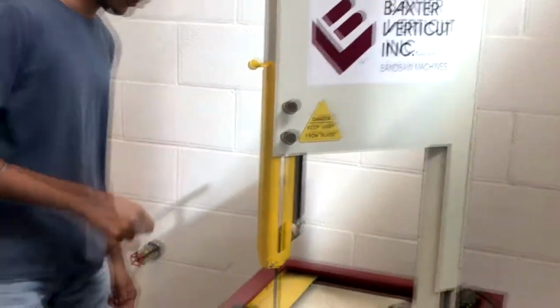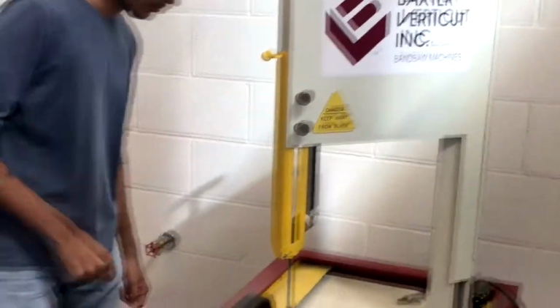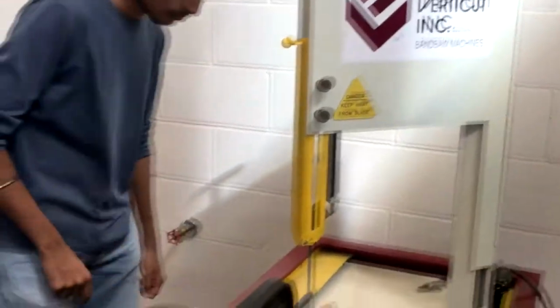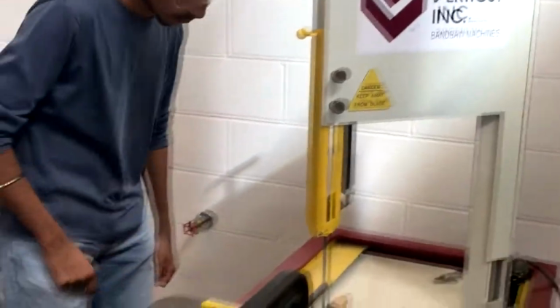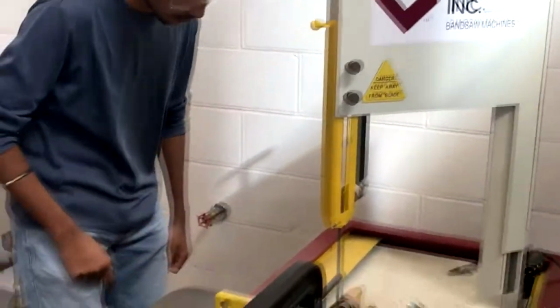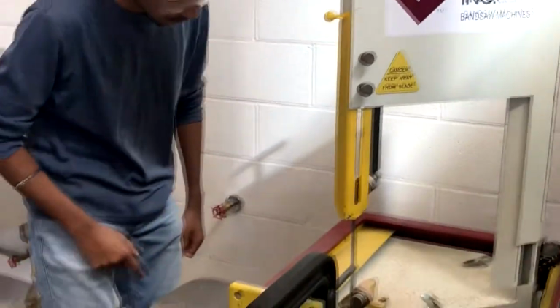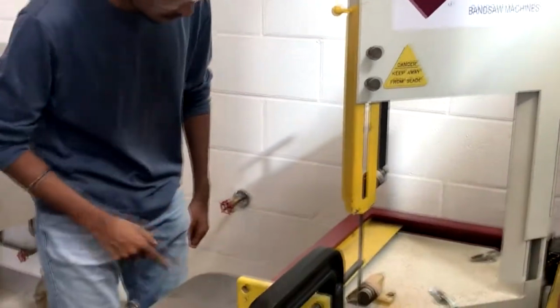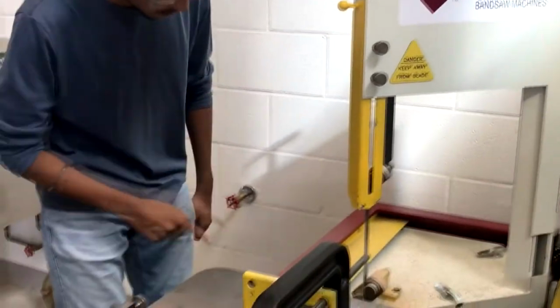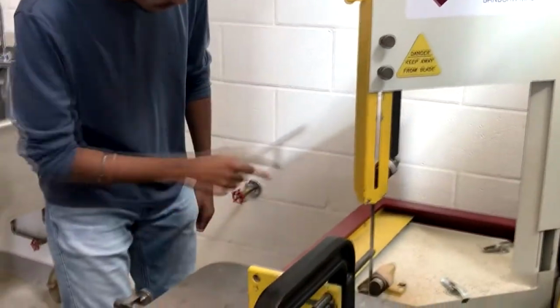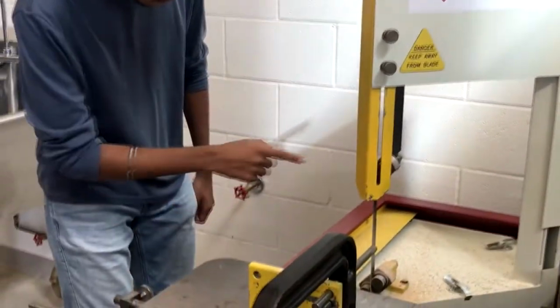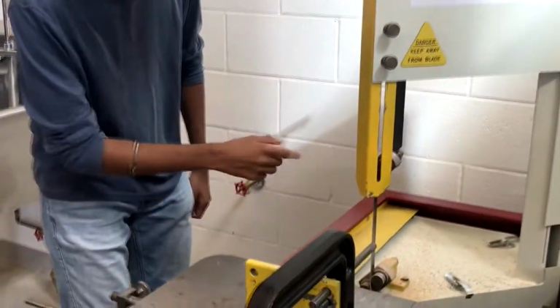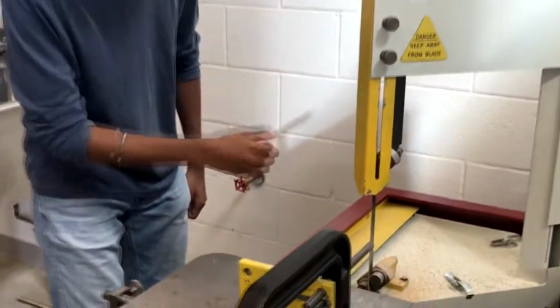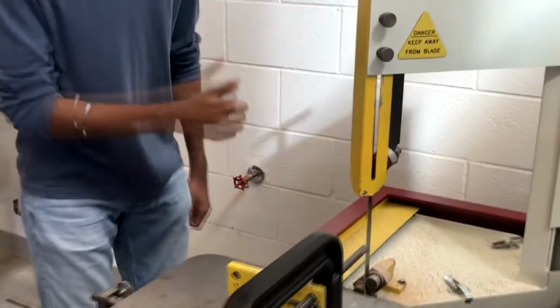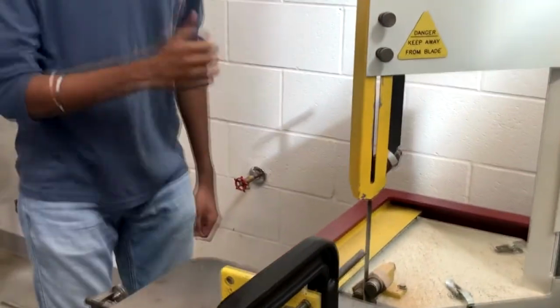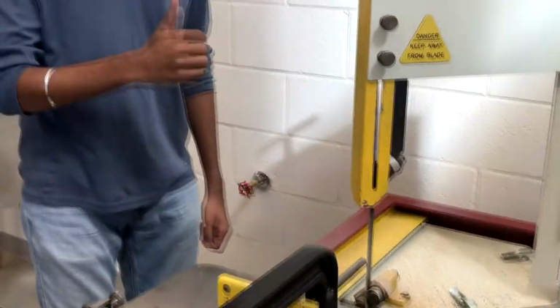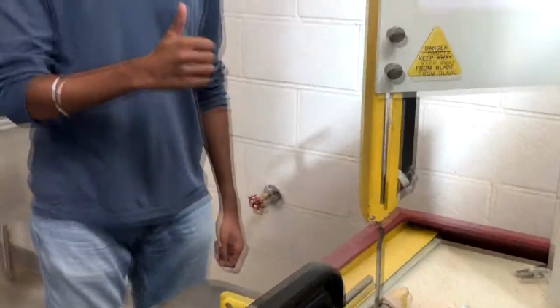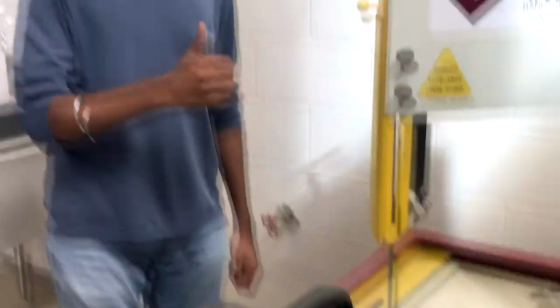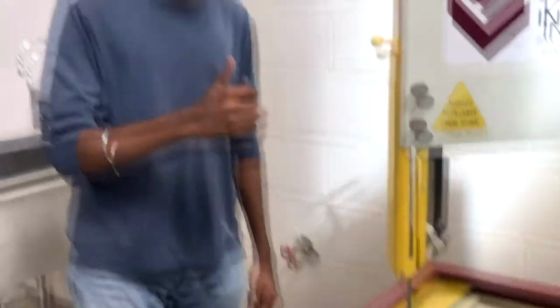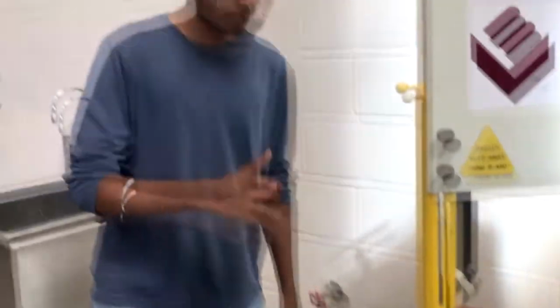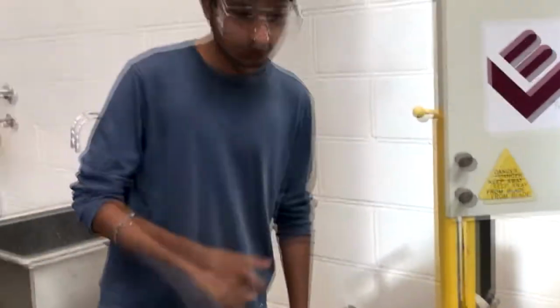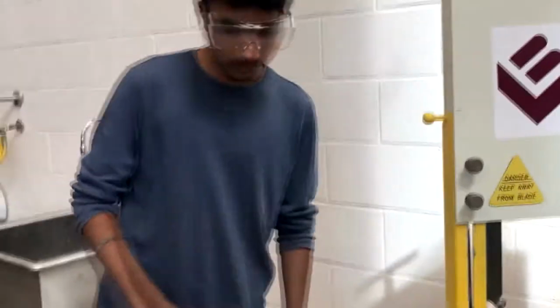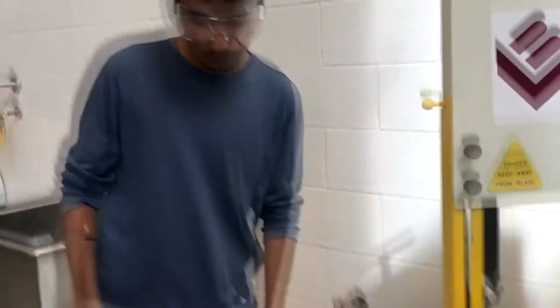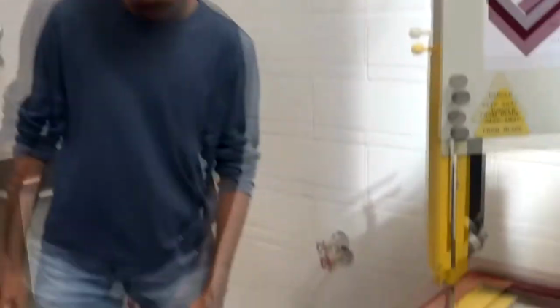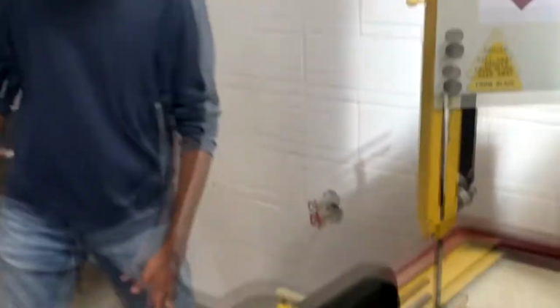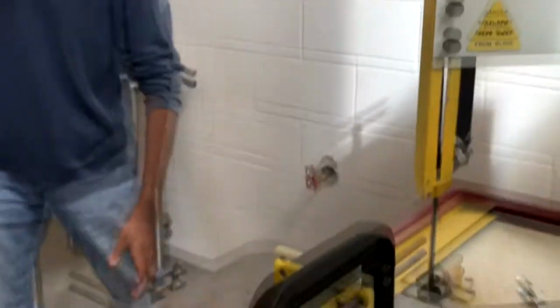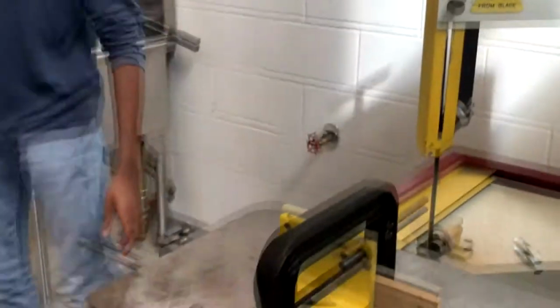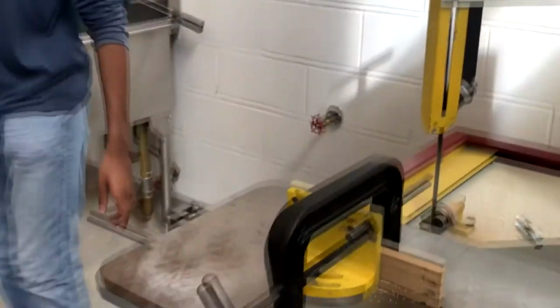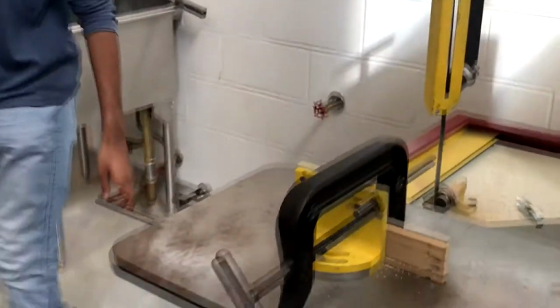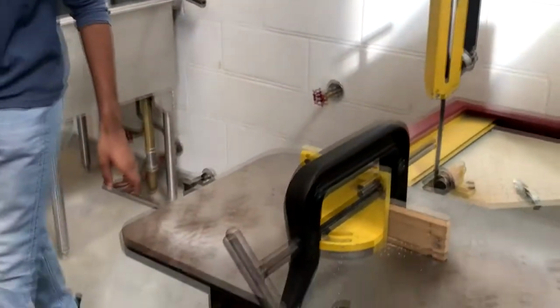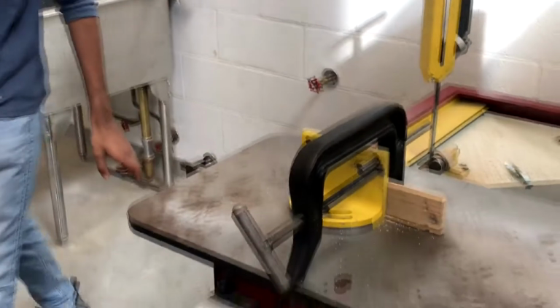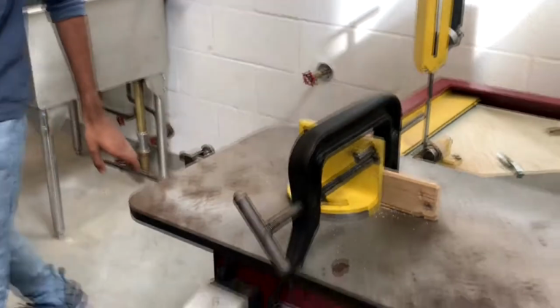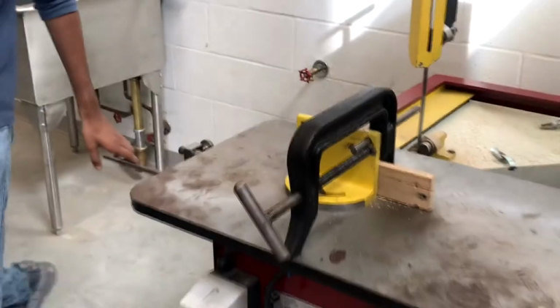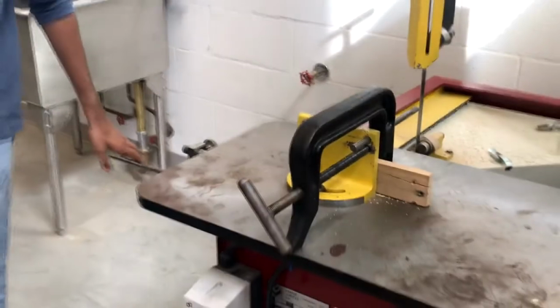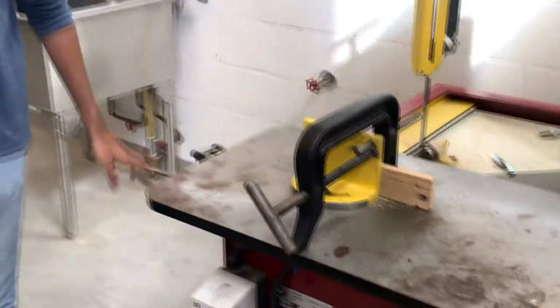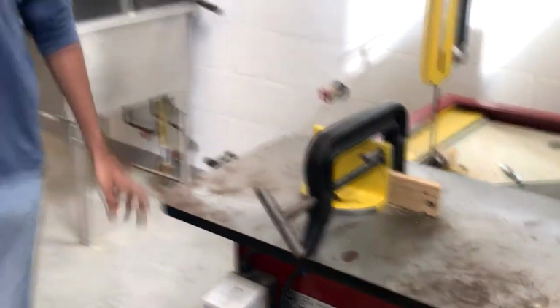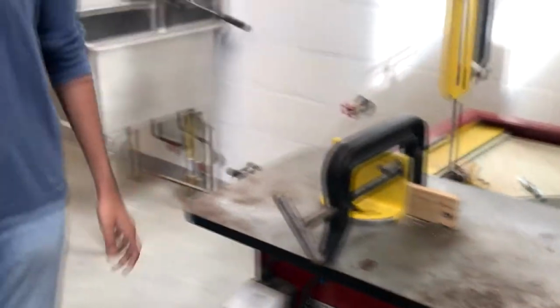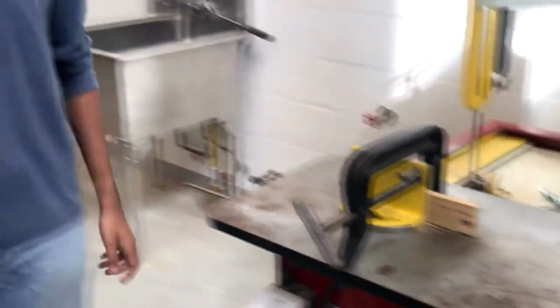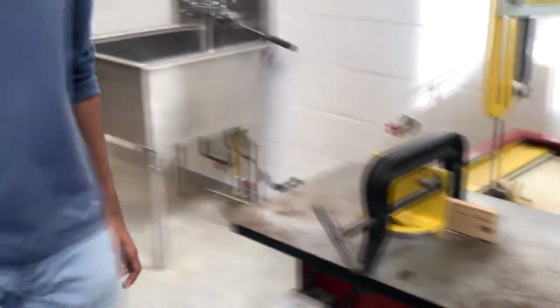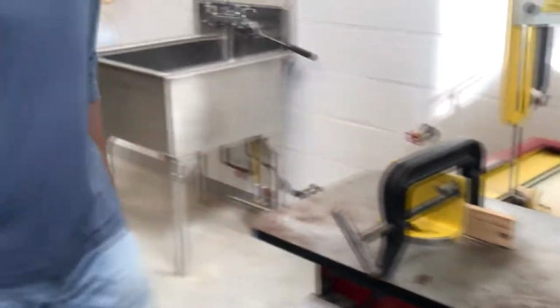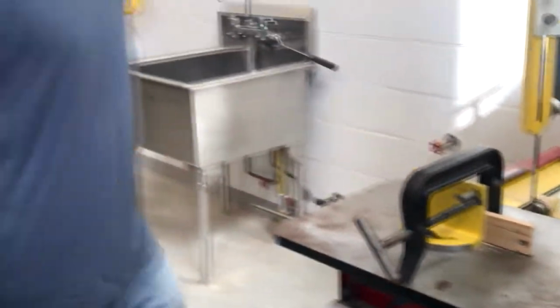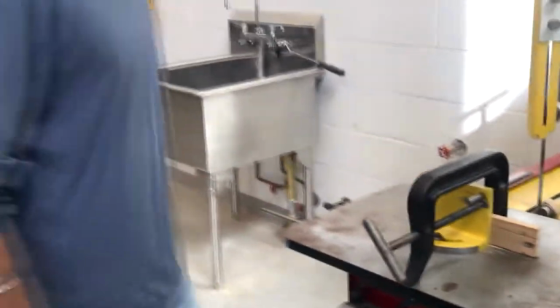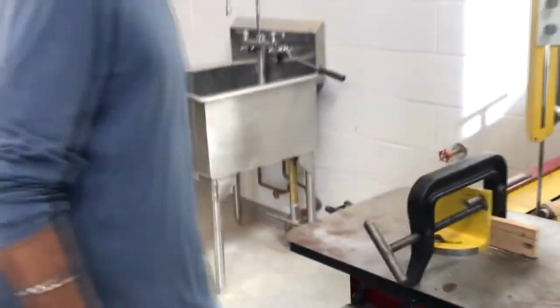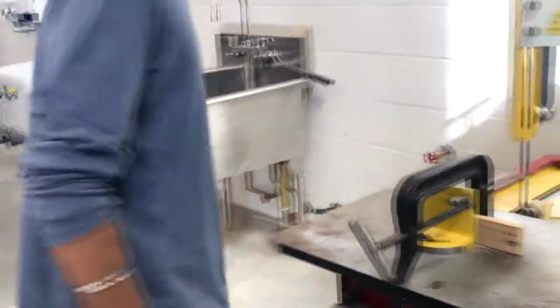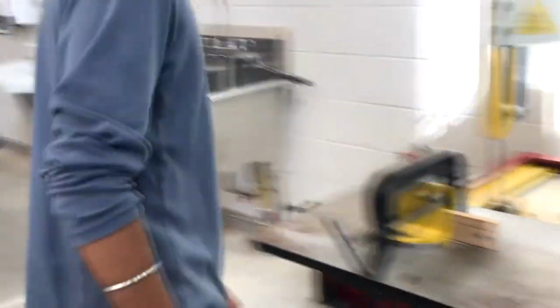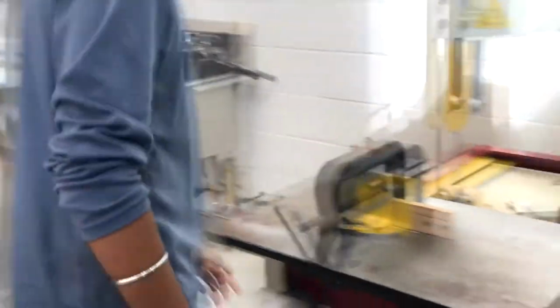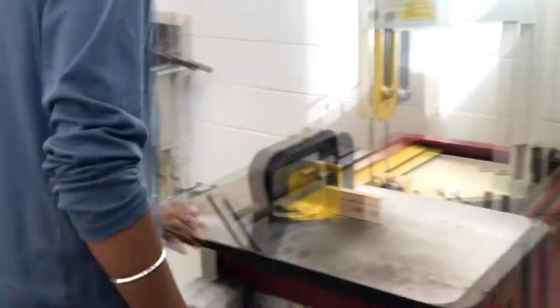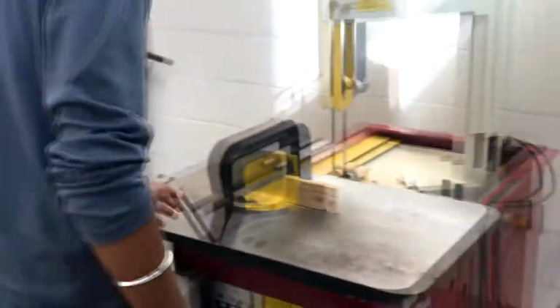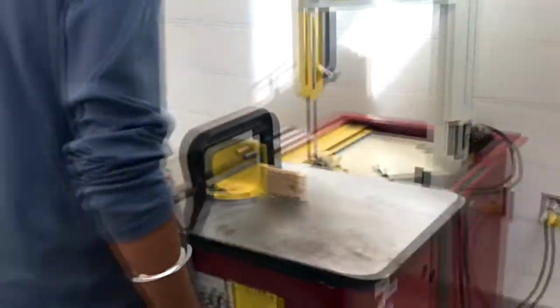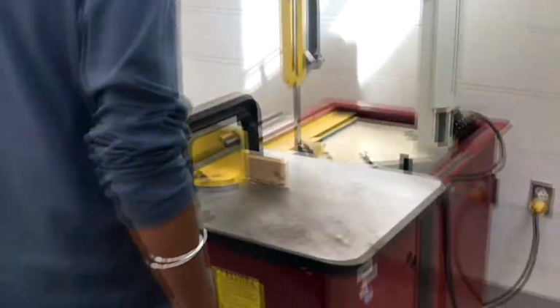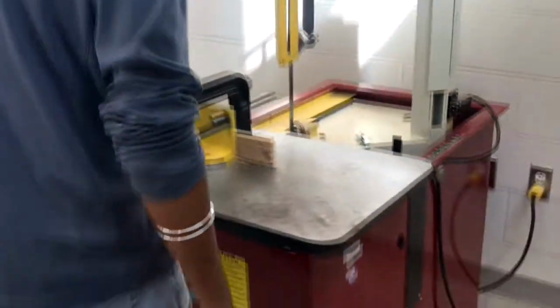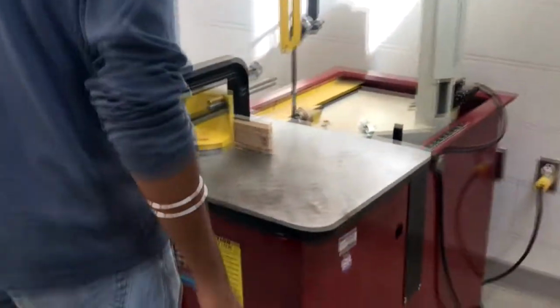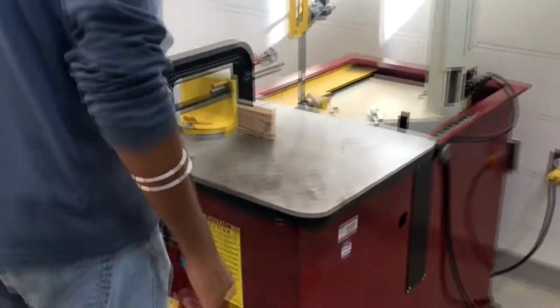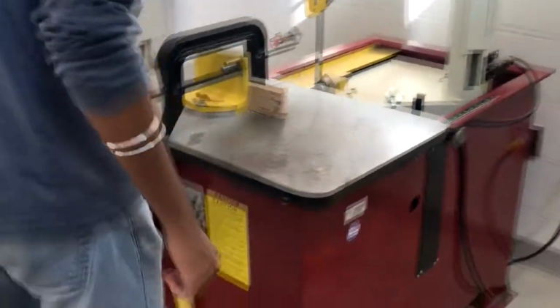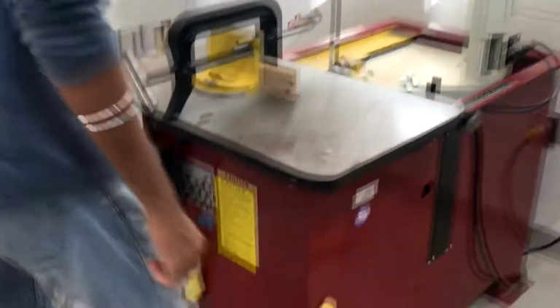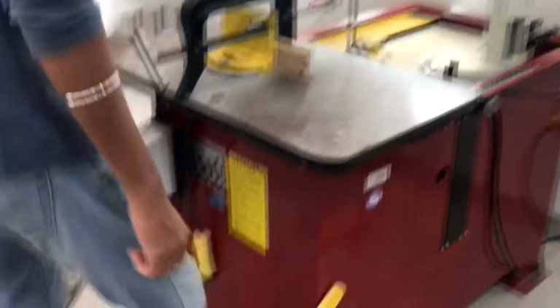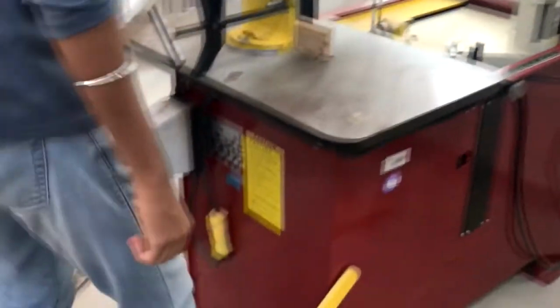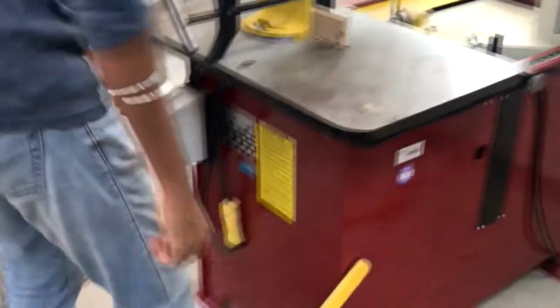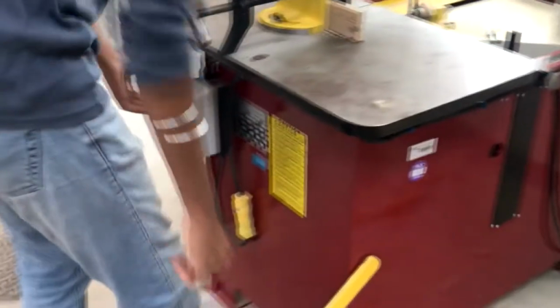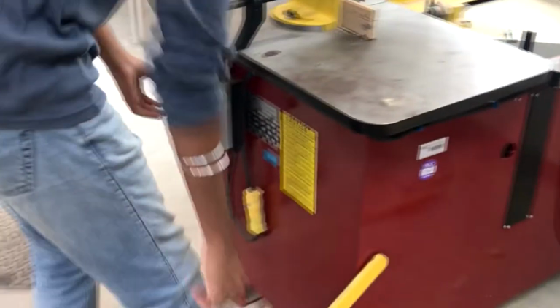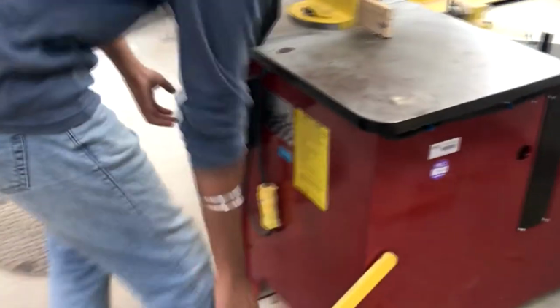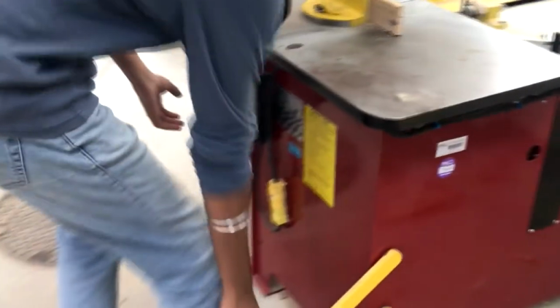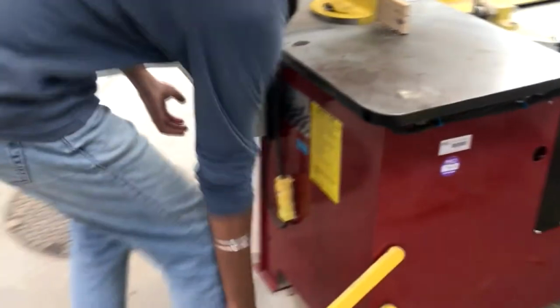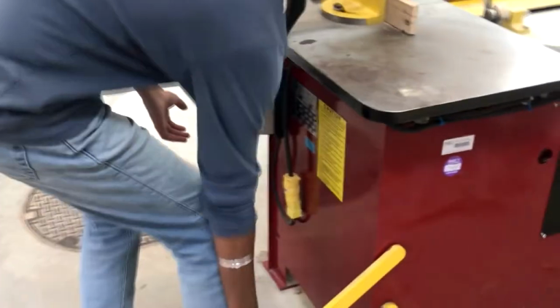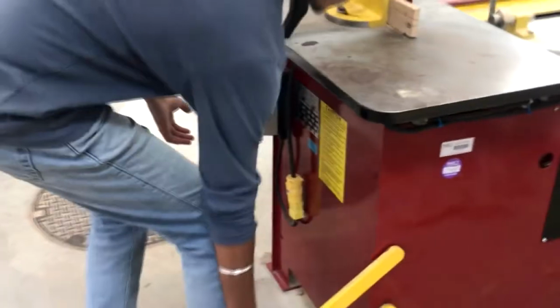make sure the blade is sharp, make sure the blade runs without any issues on the upper and lower guide rollers, and I finally check the carriage's path for any problems.